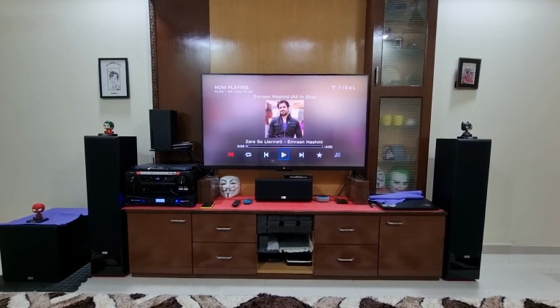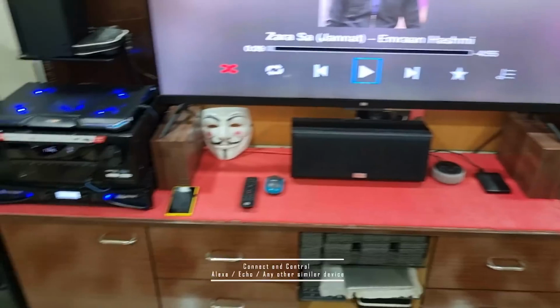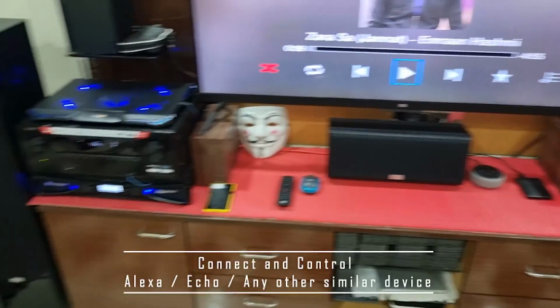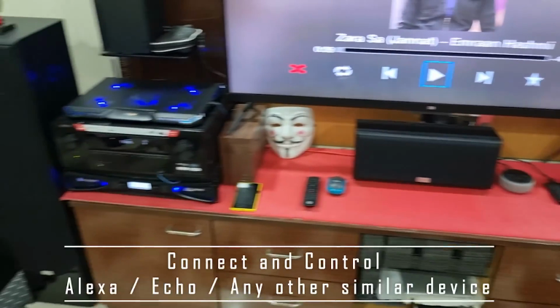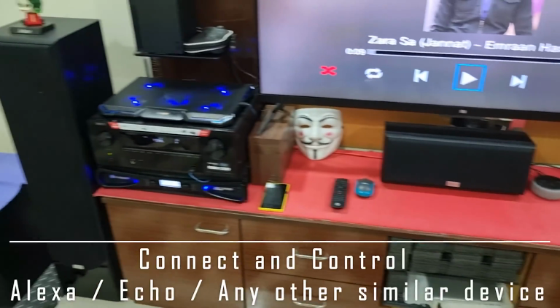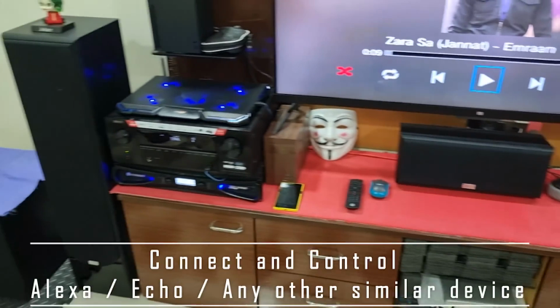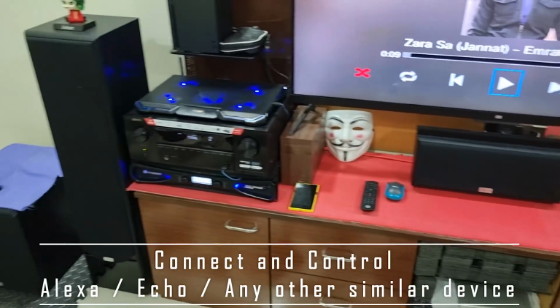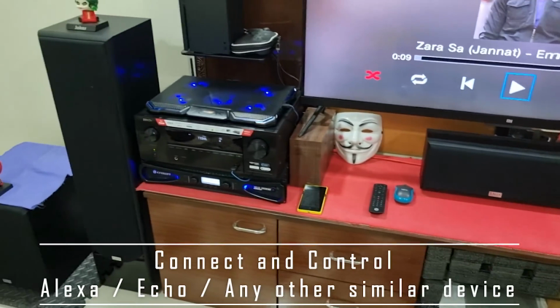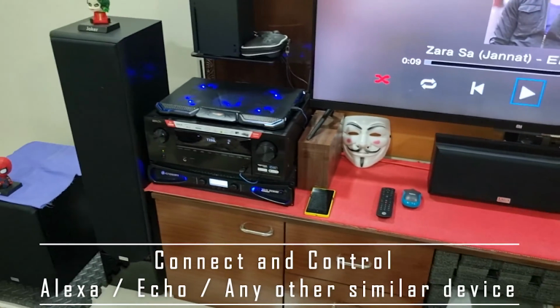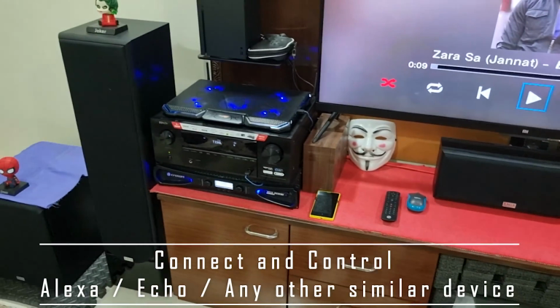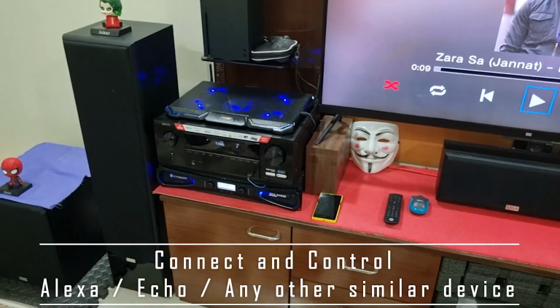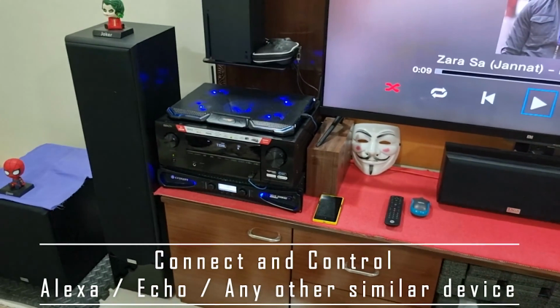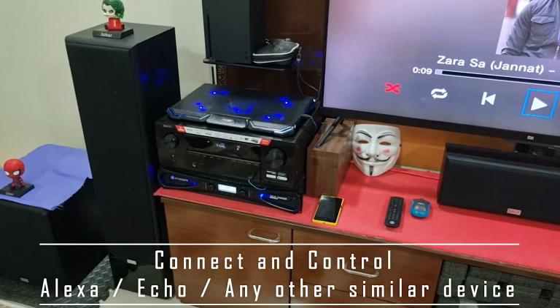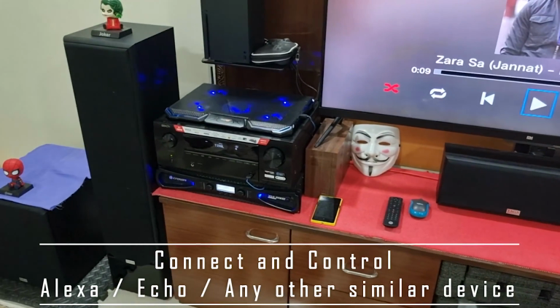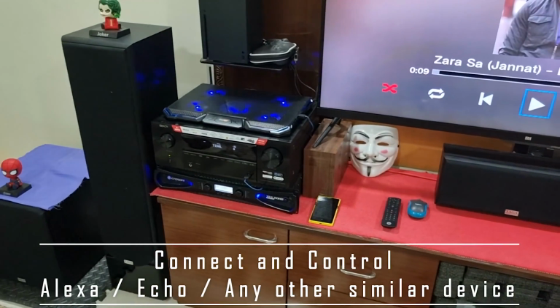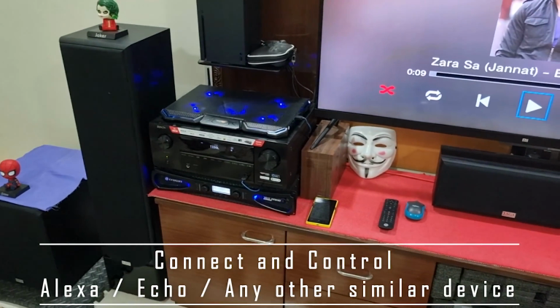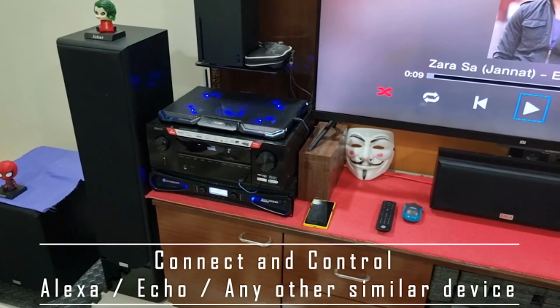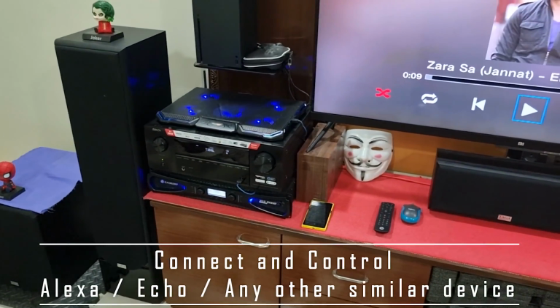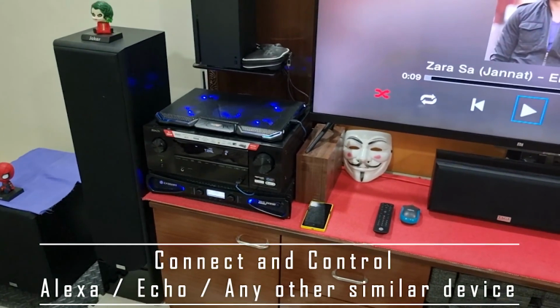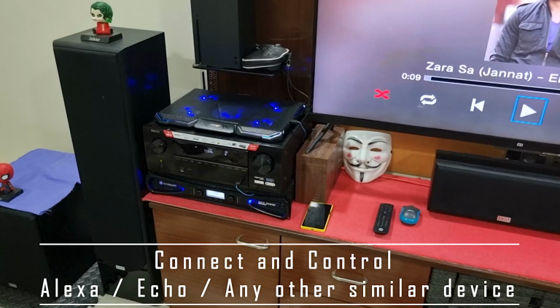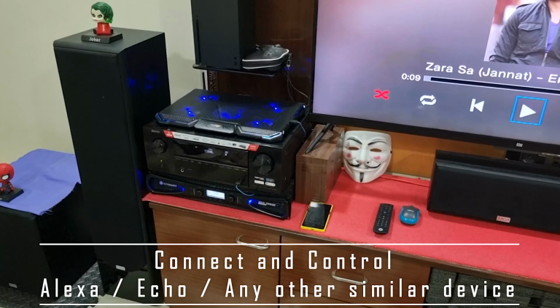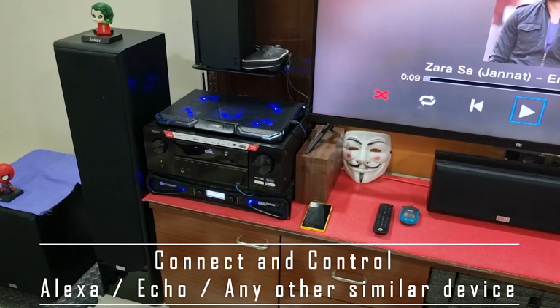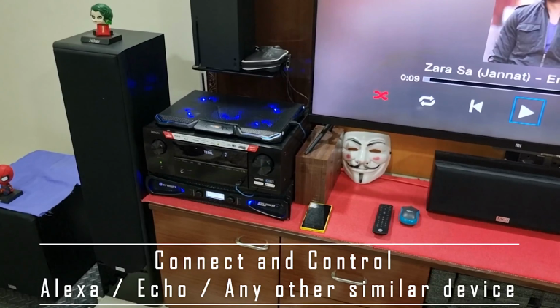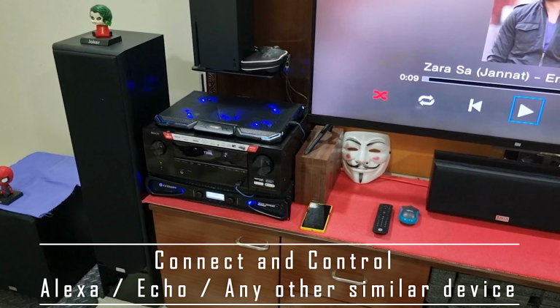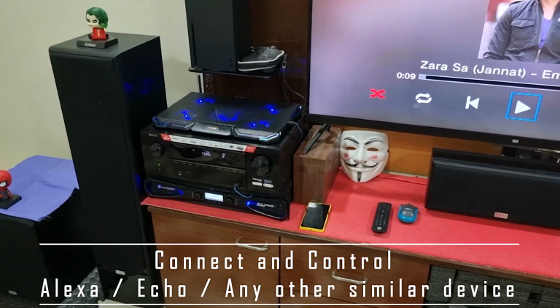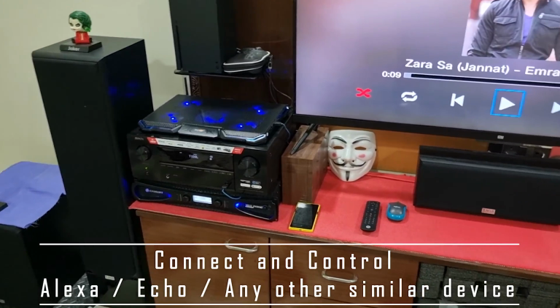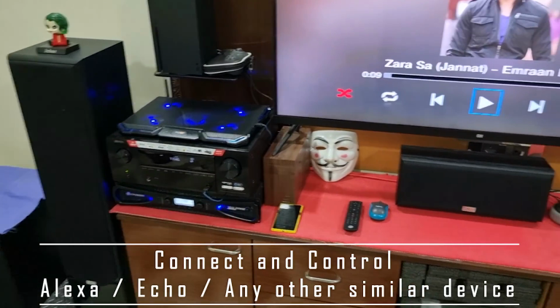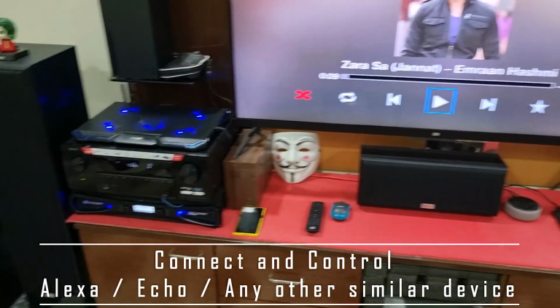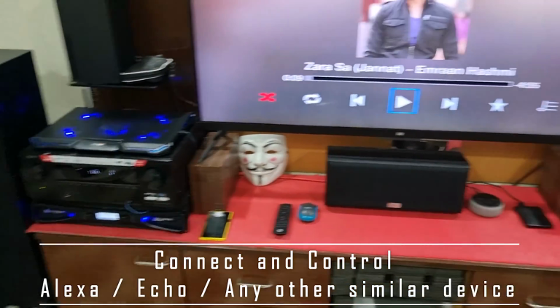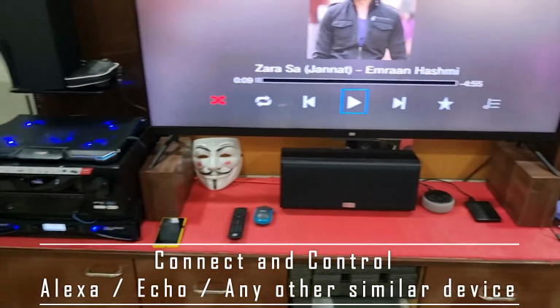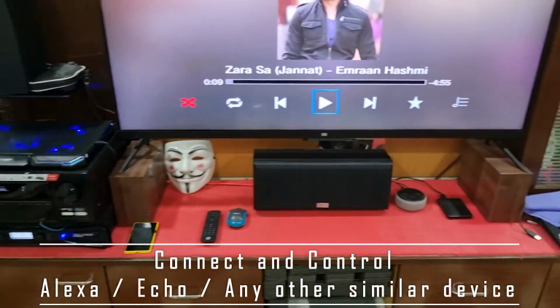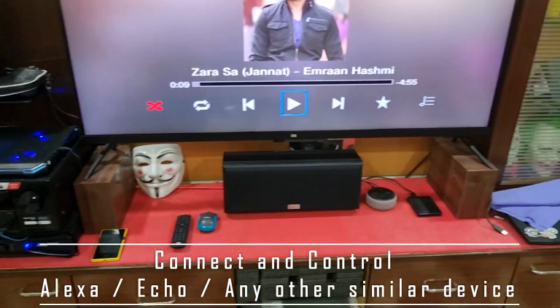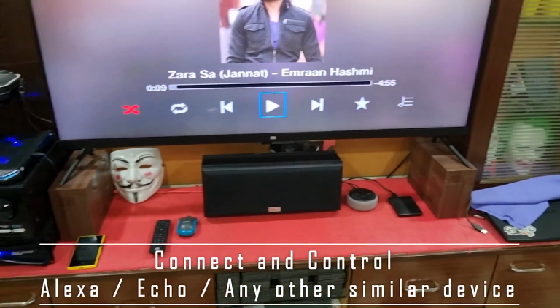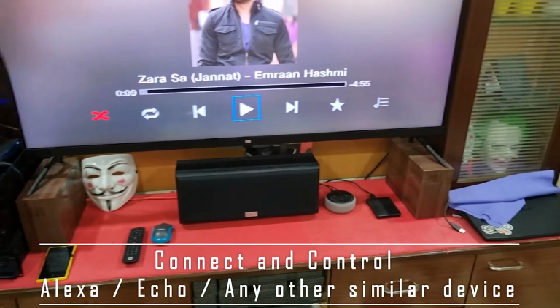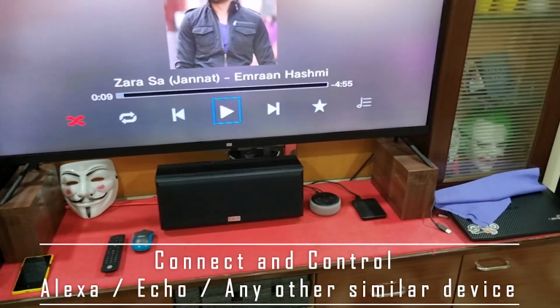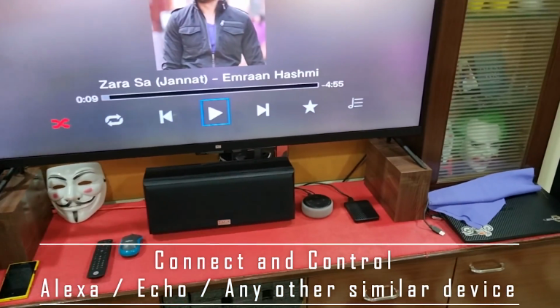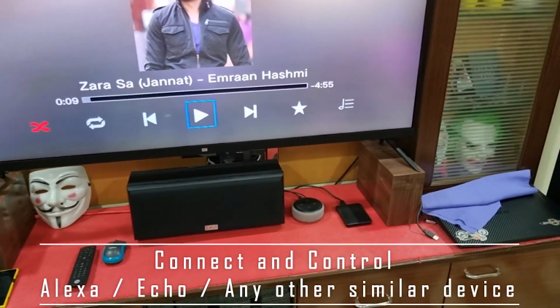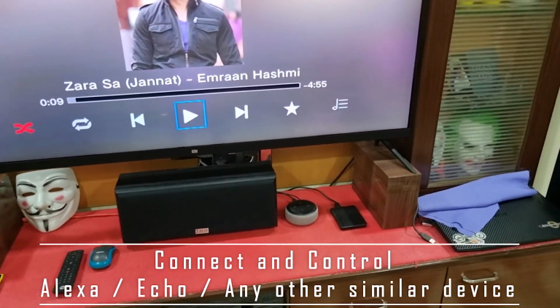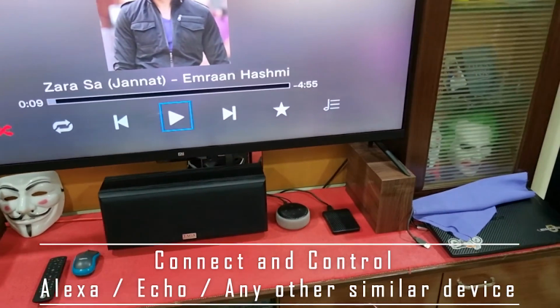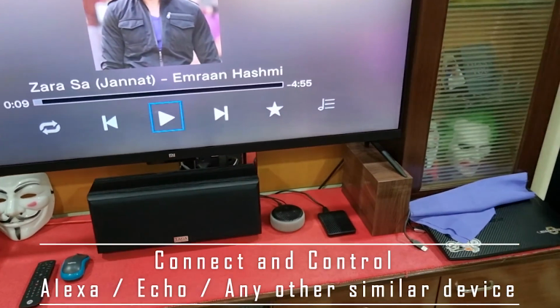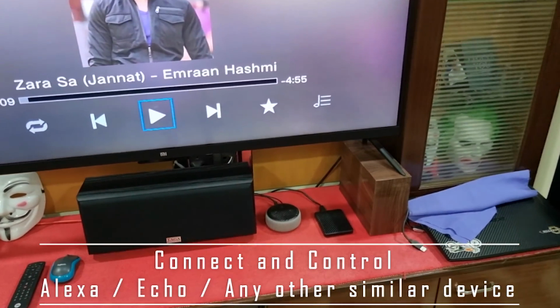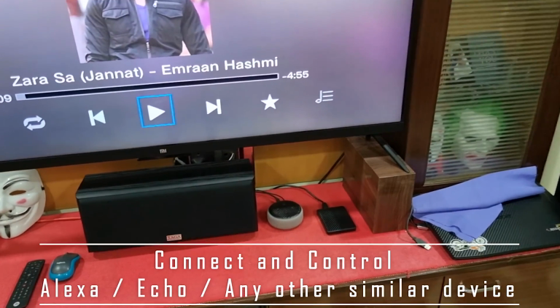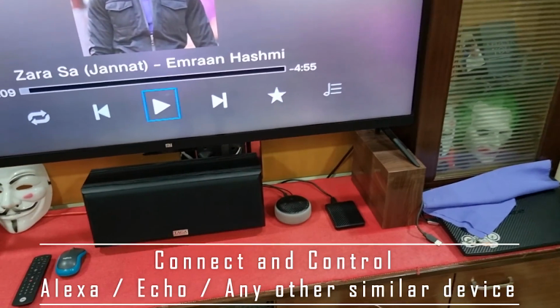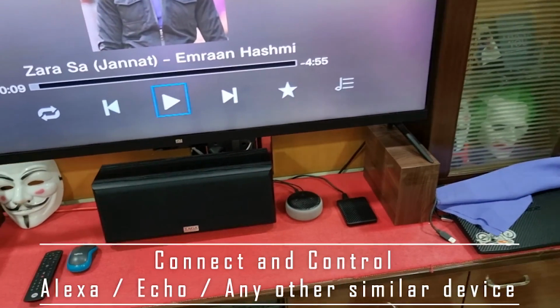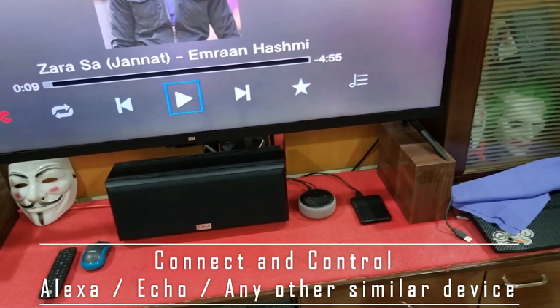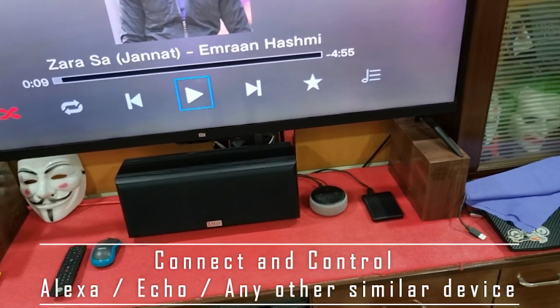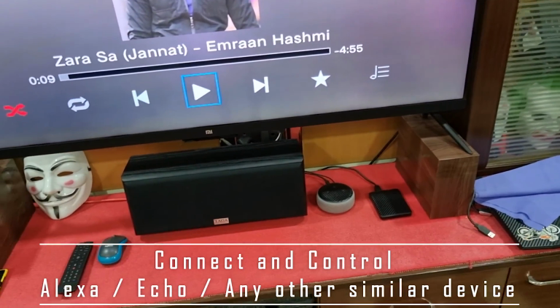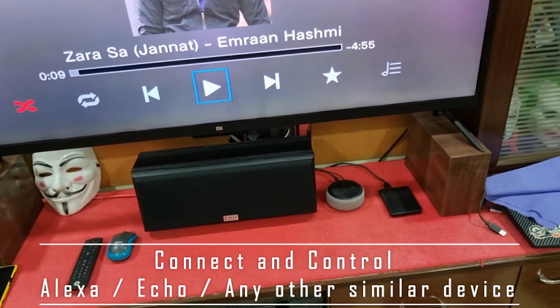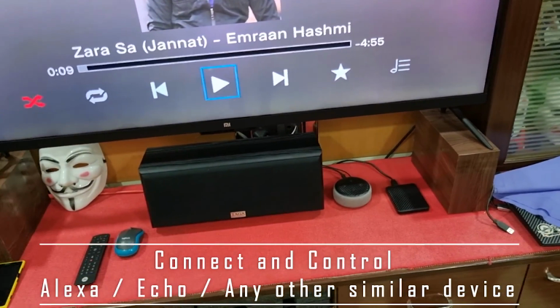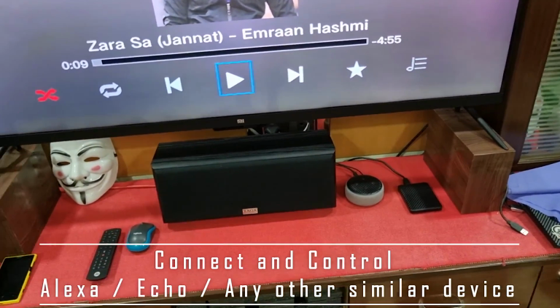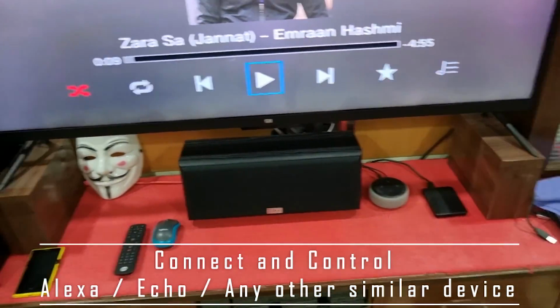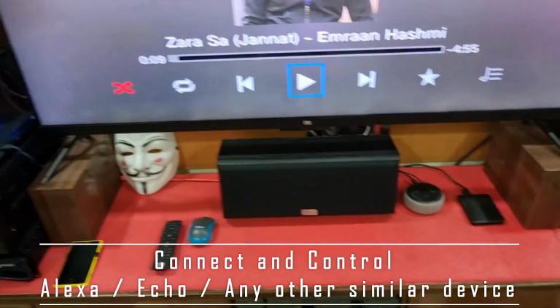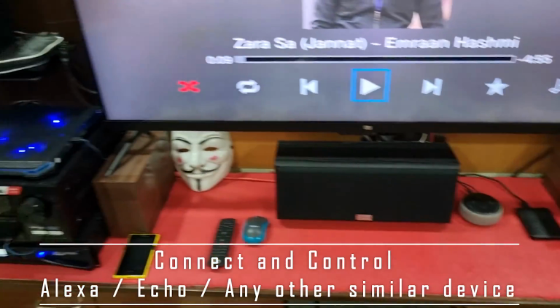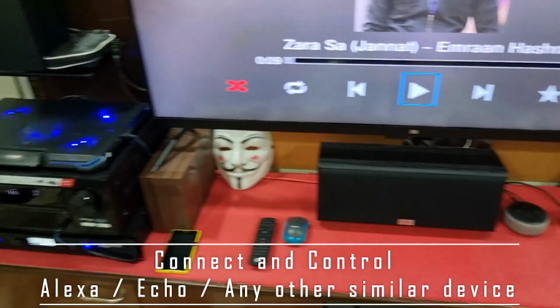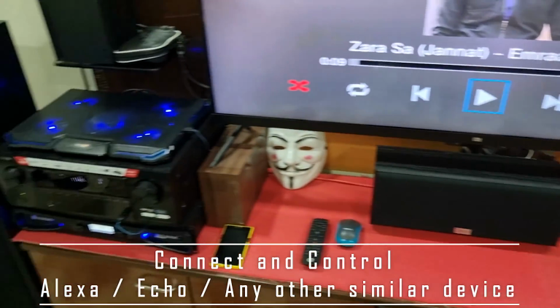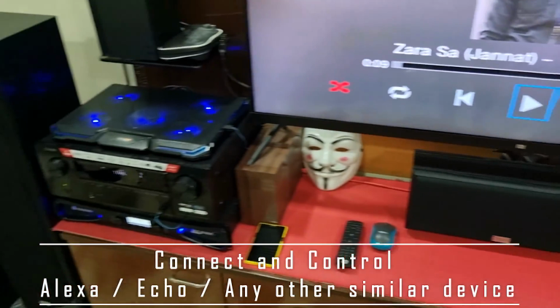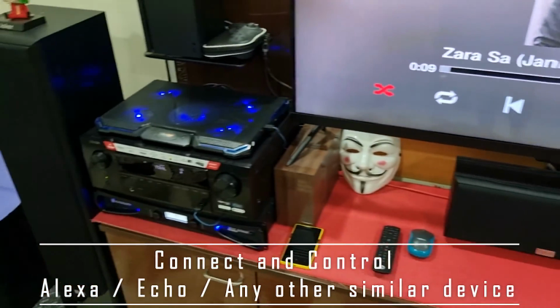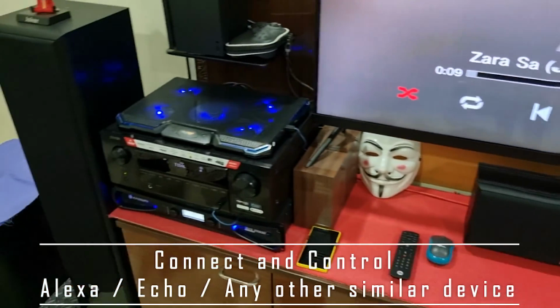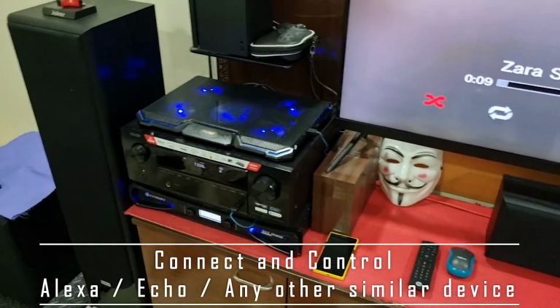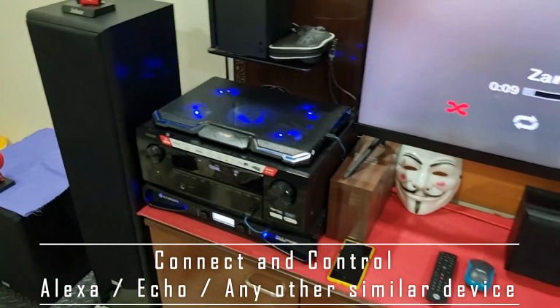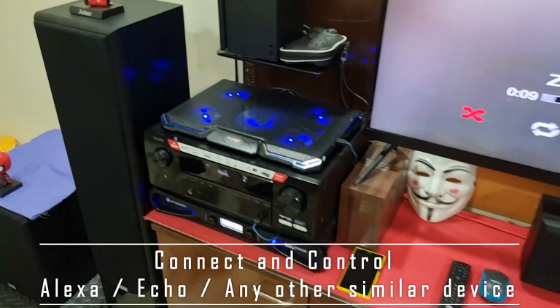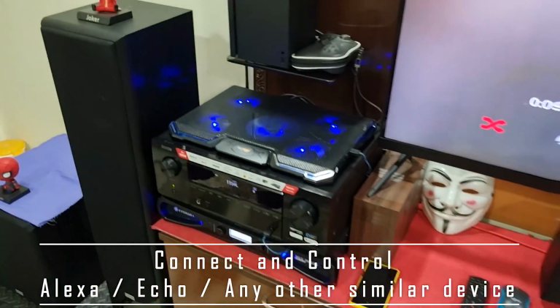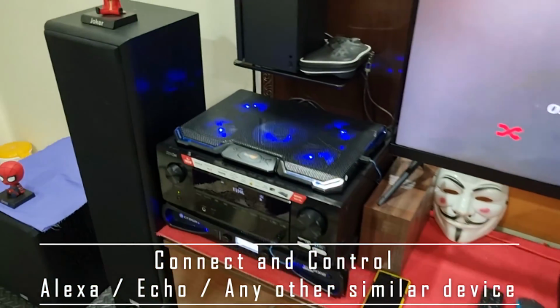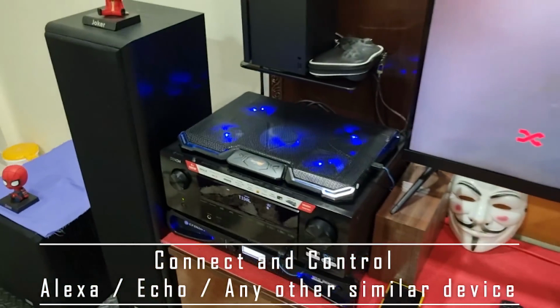Hello guys, today I will show you how to connect the Amazon Echo to the AV receiver.